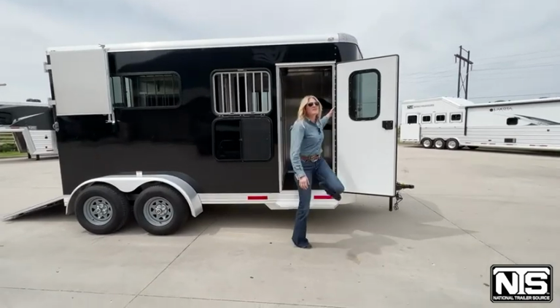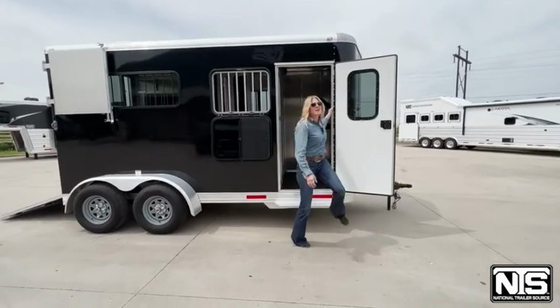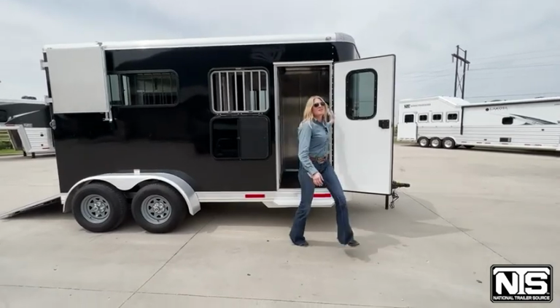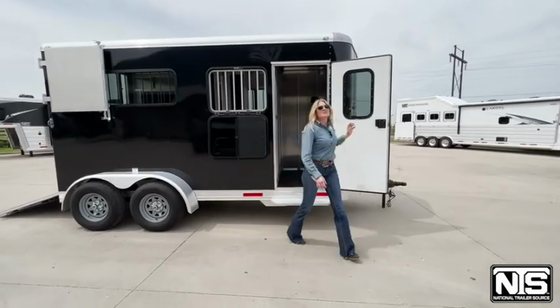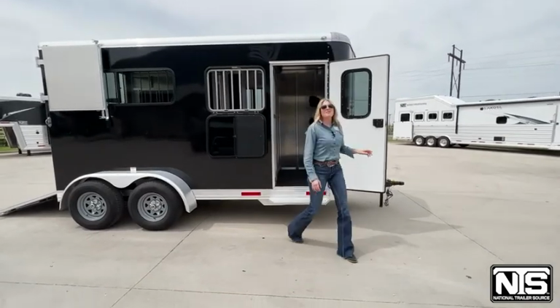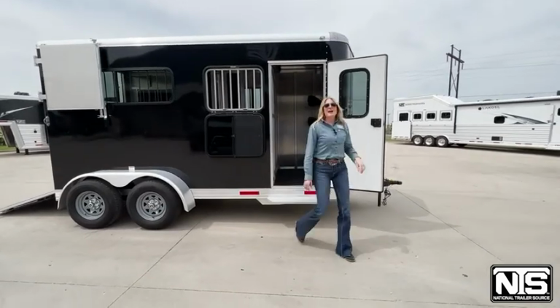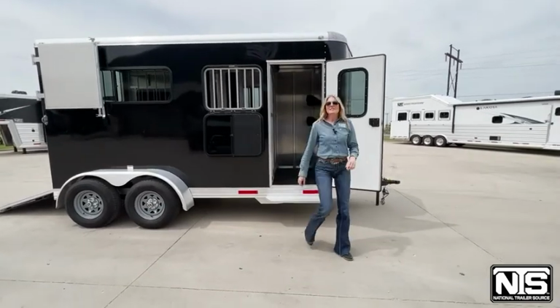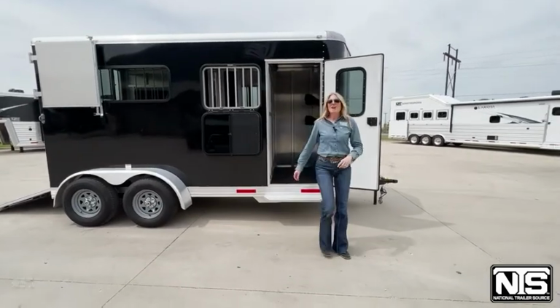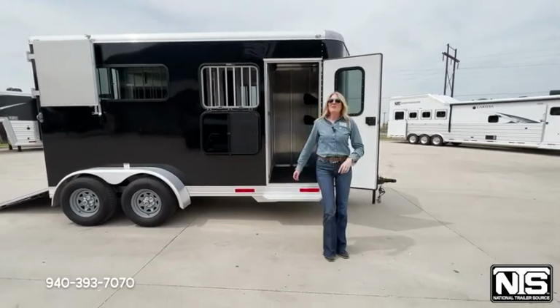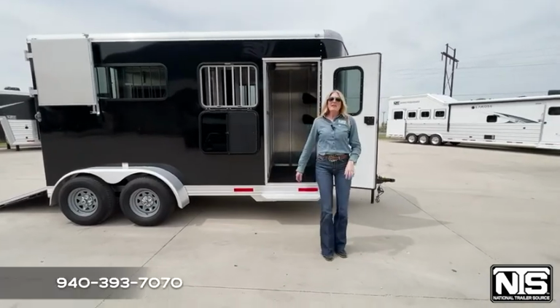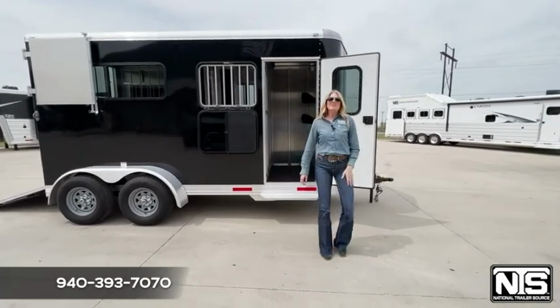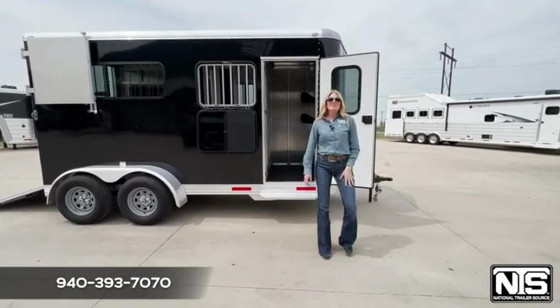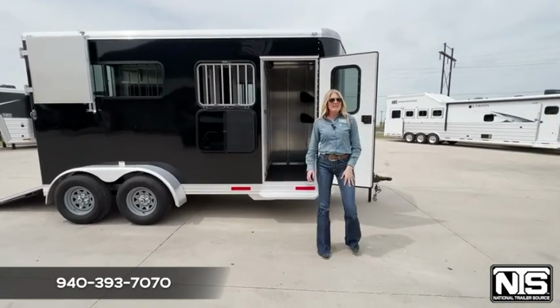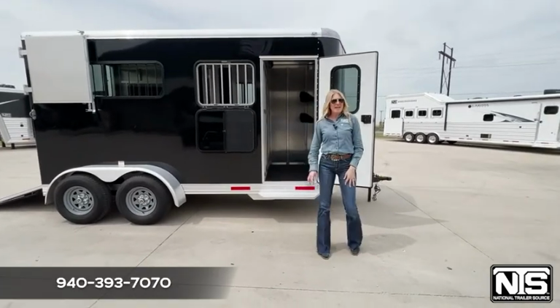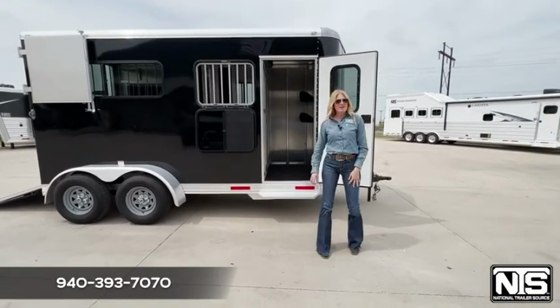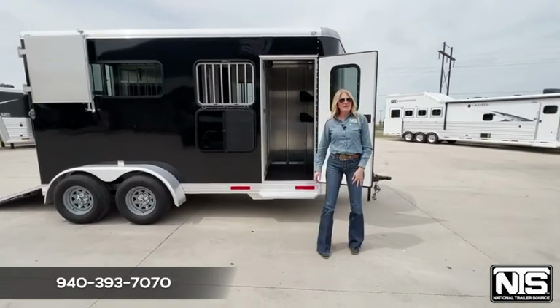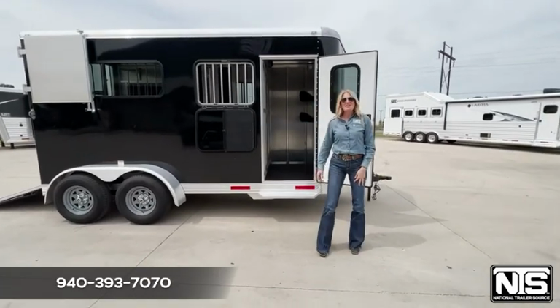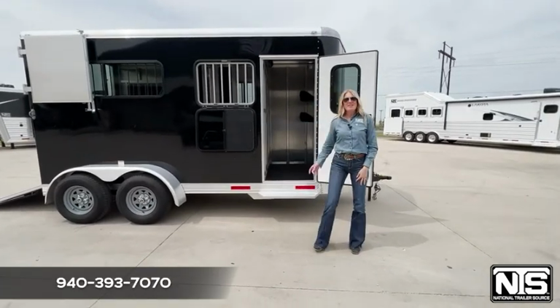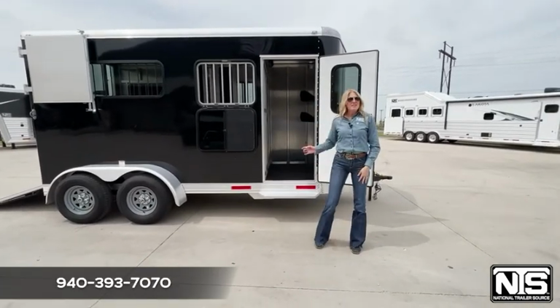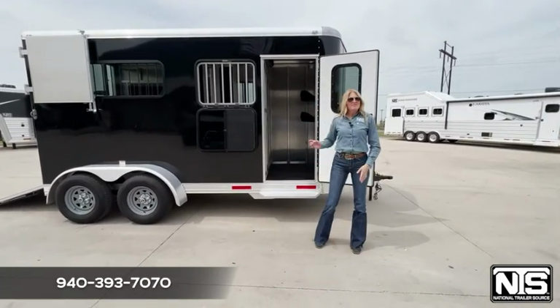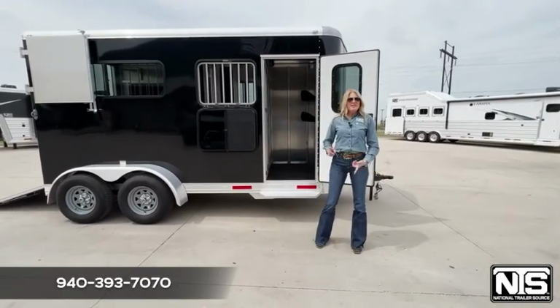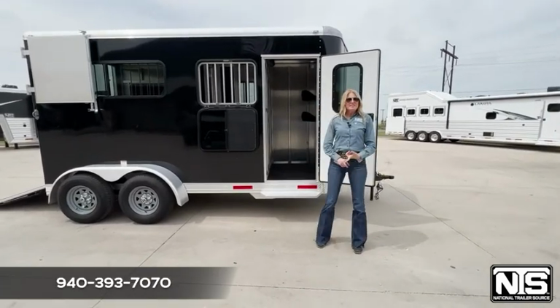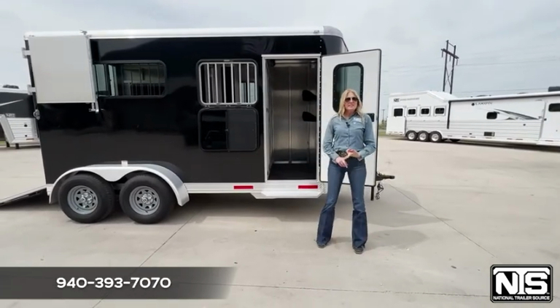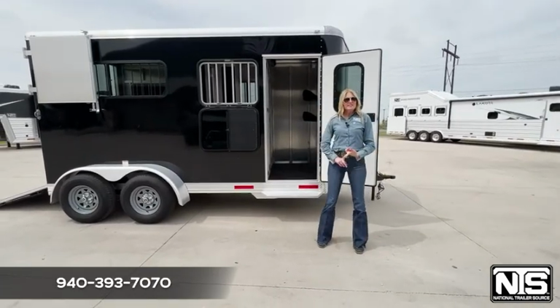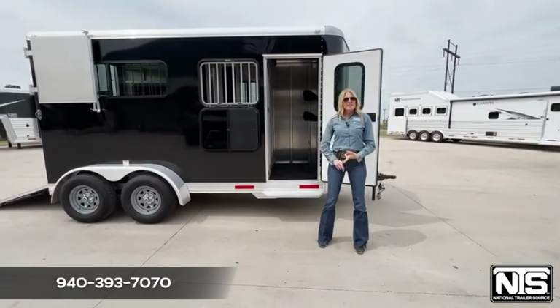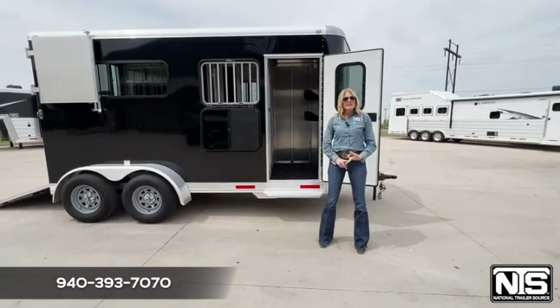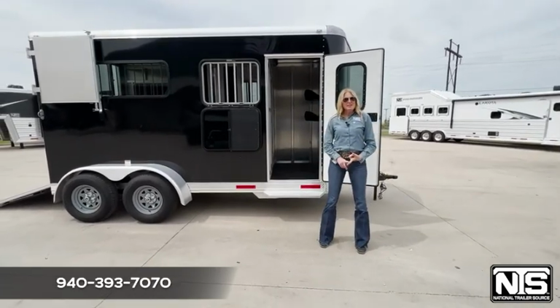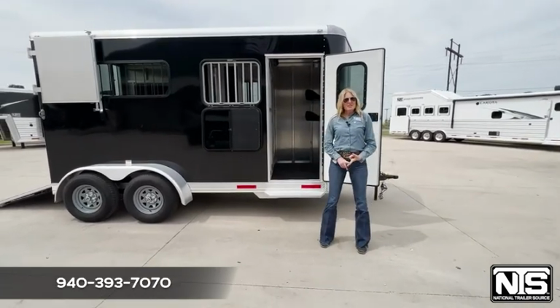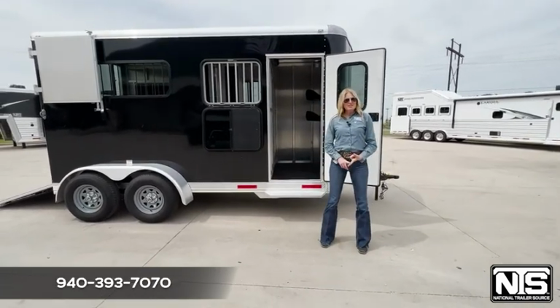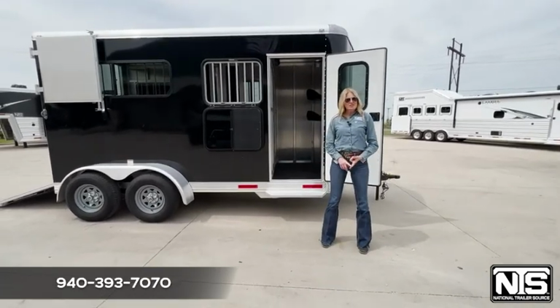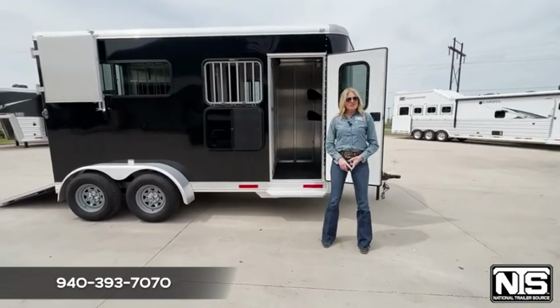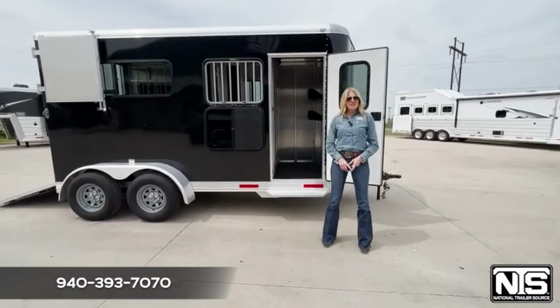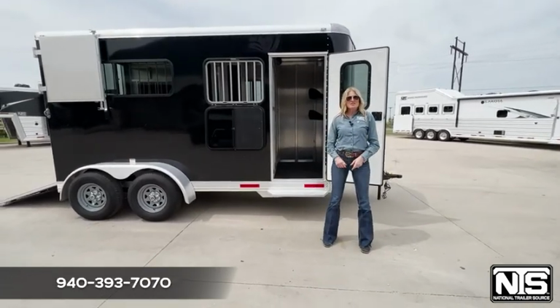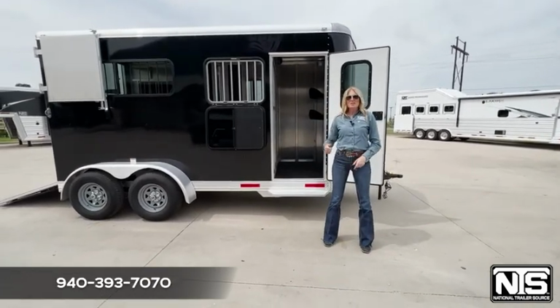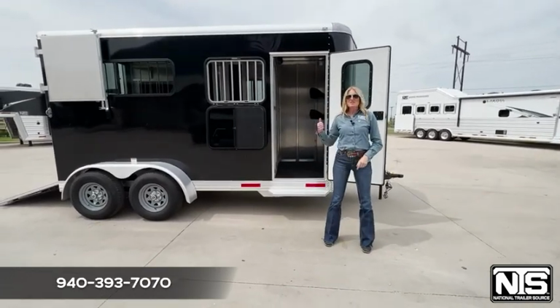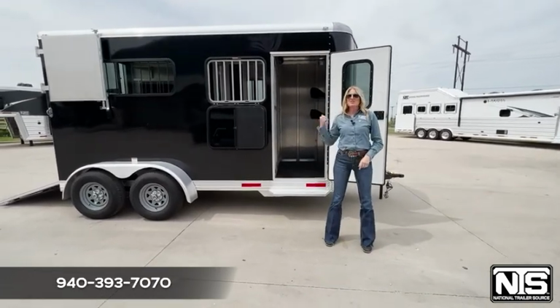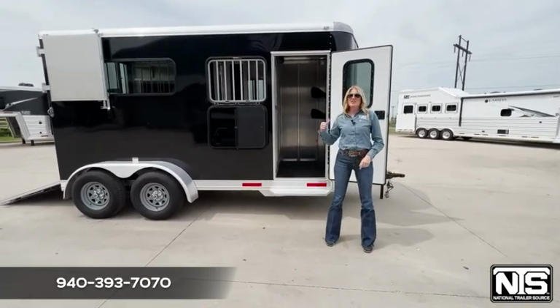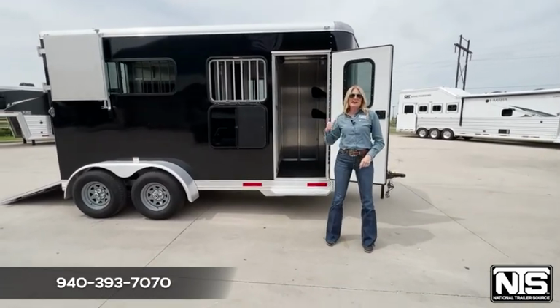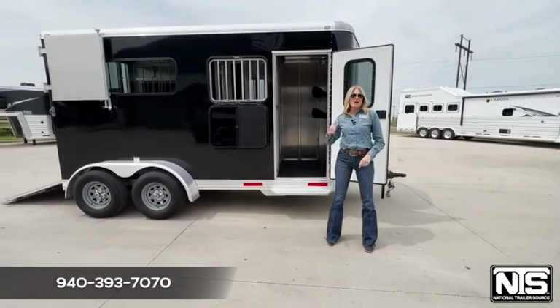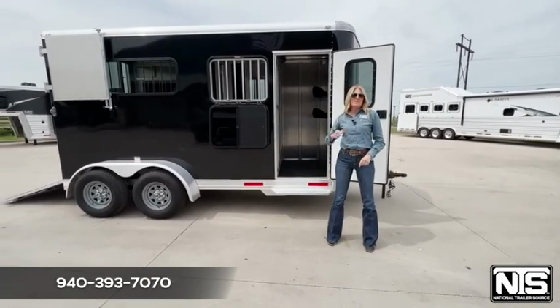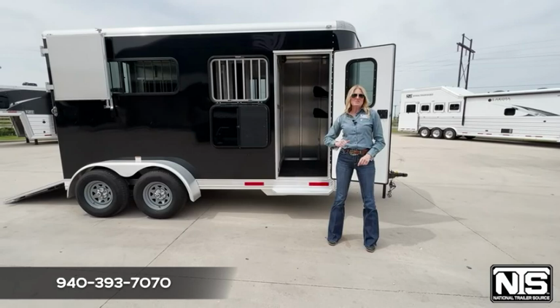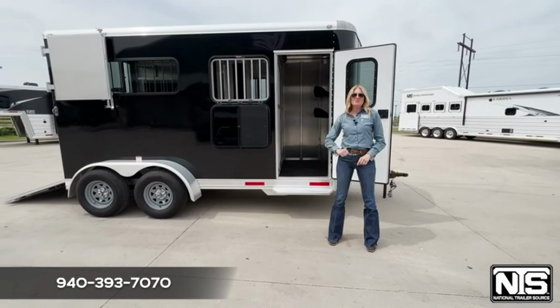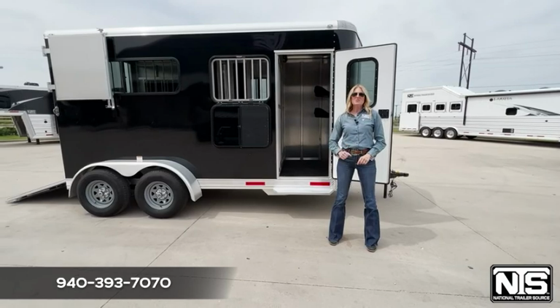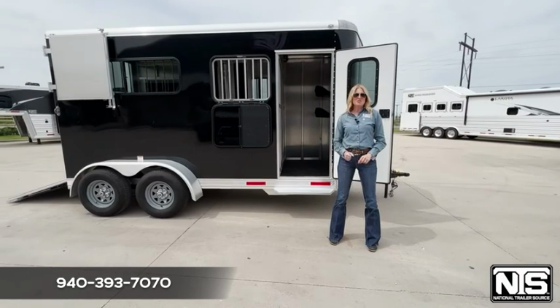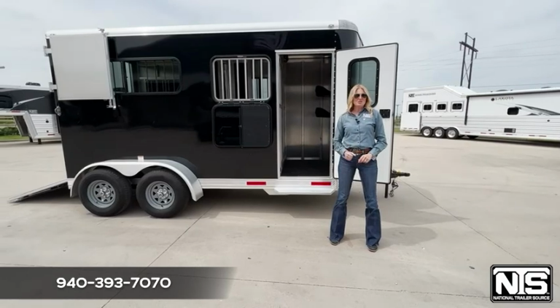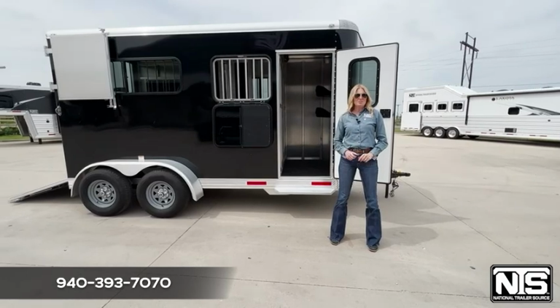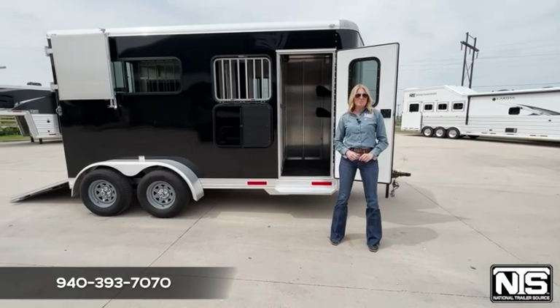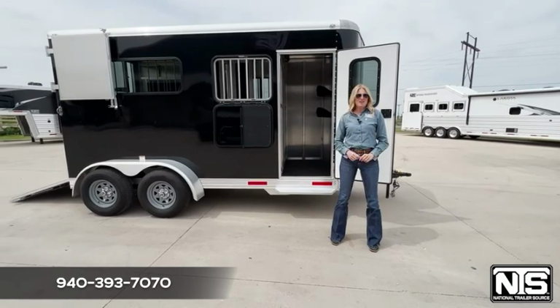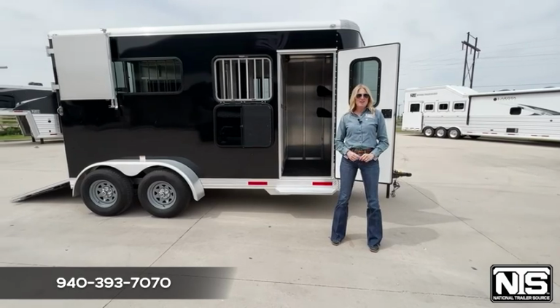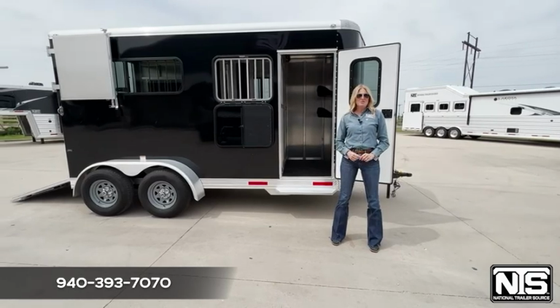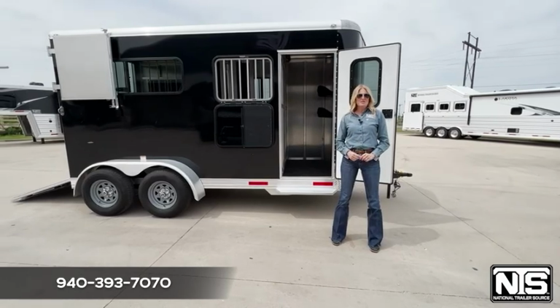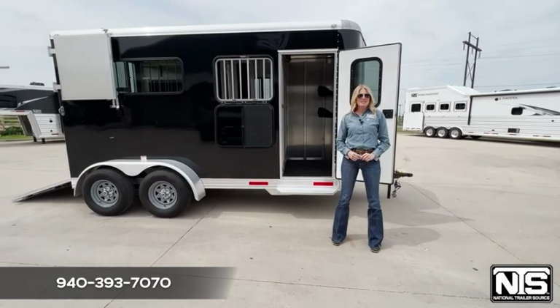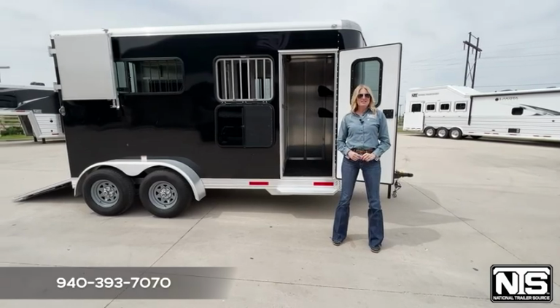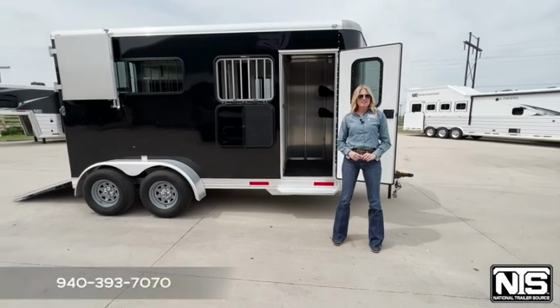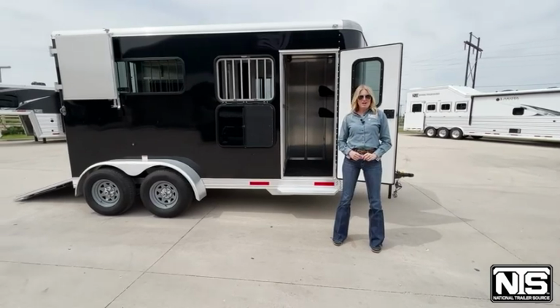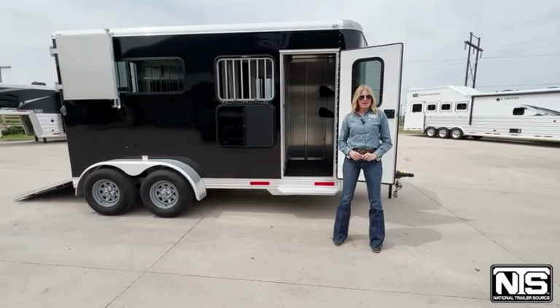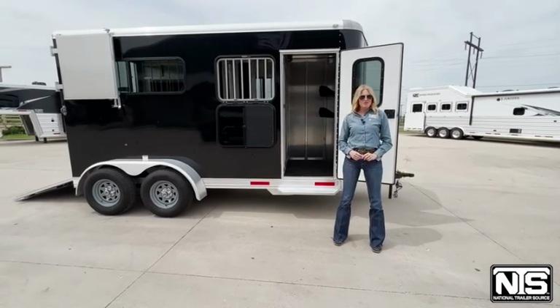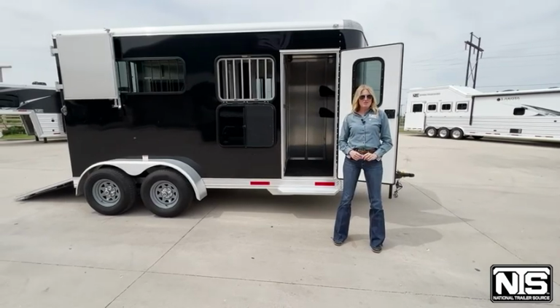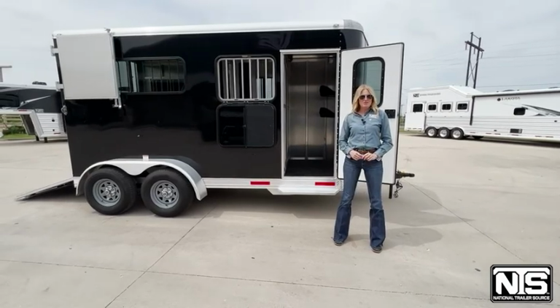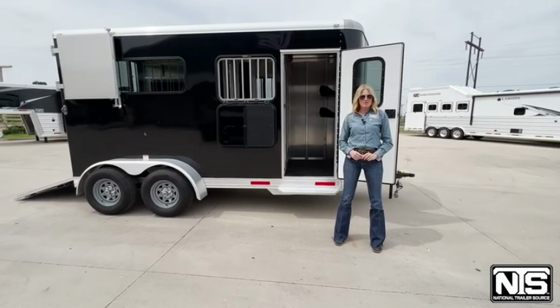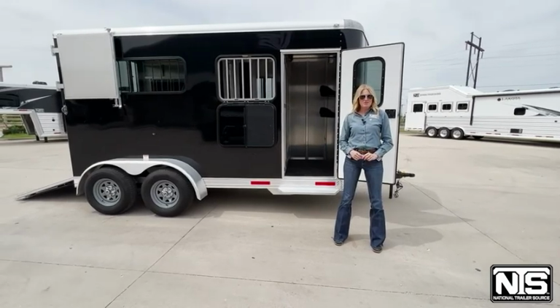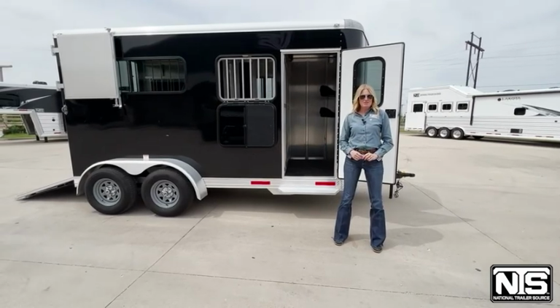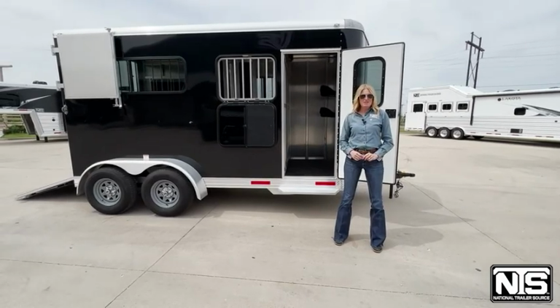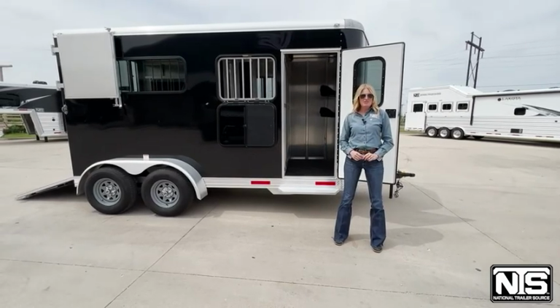So guys, come on out to Decatur, visit us here at National Trailer Source, and check out this really cute pre-owned Shadow two-horse straight-load.